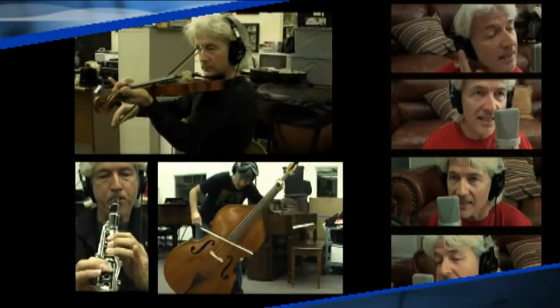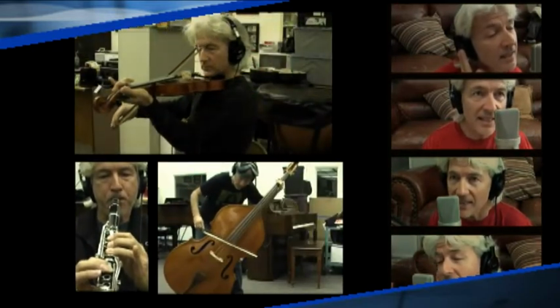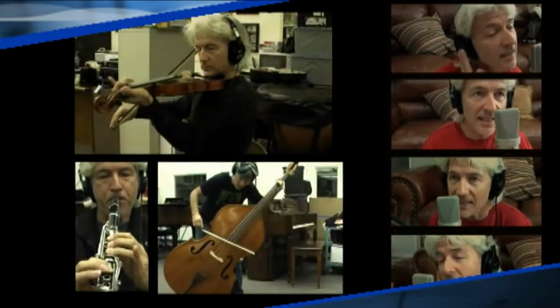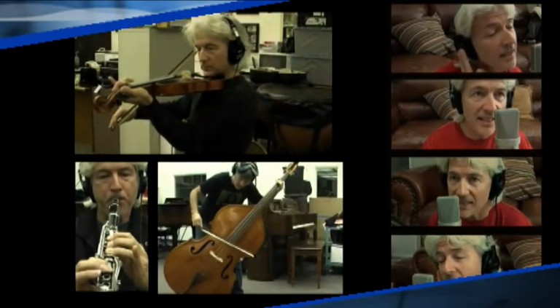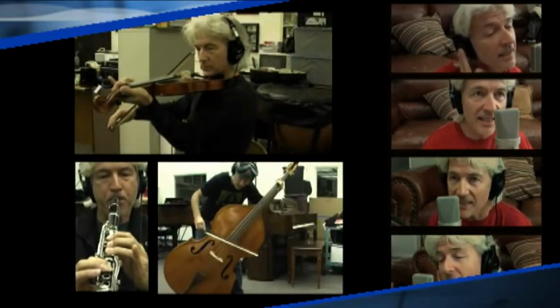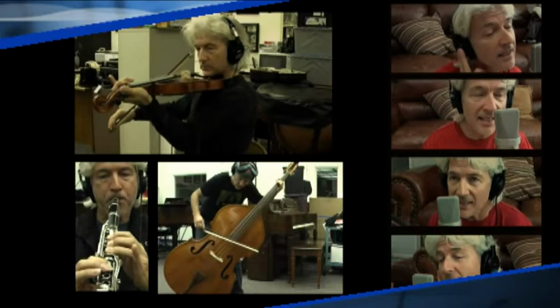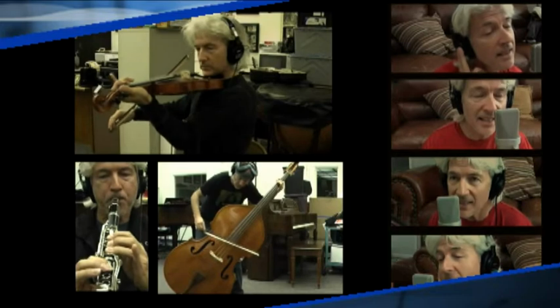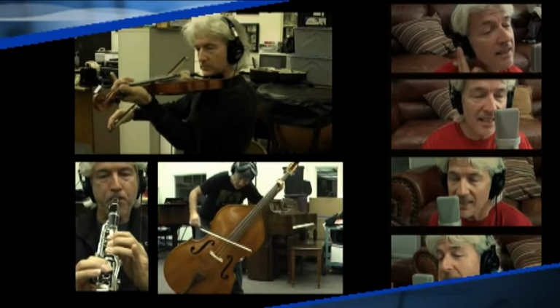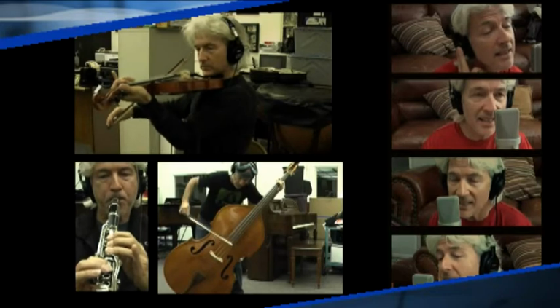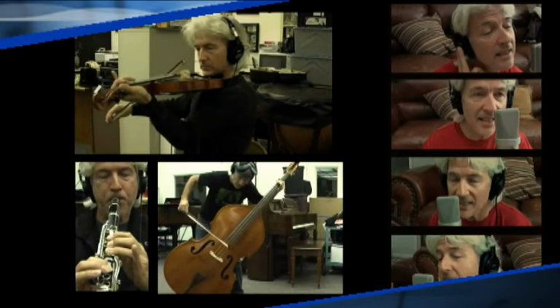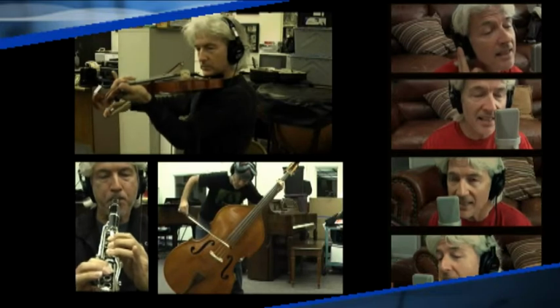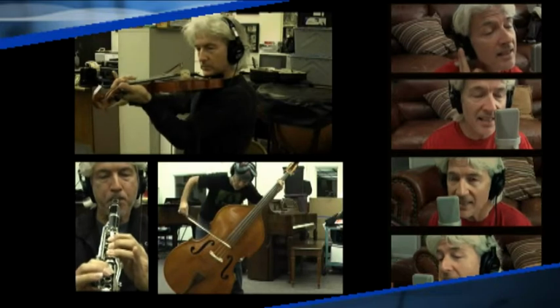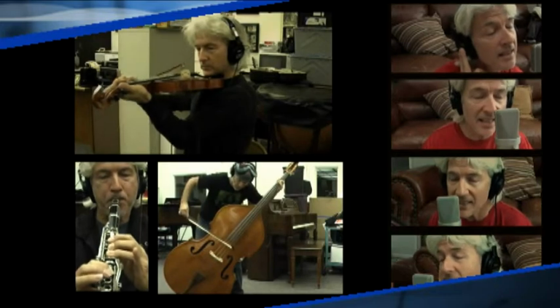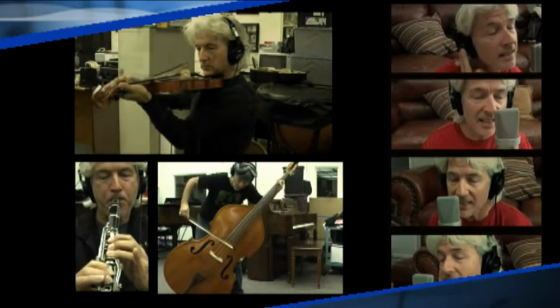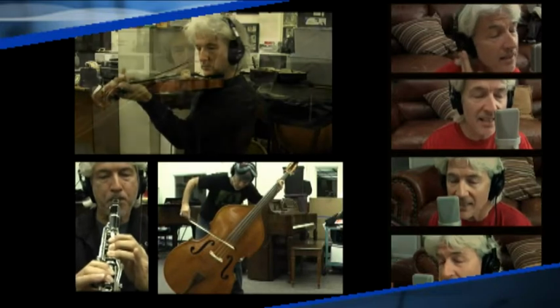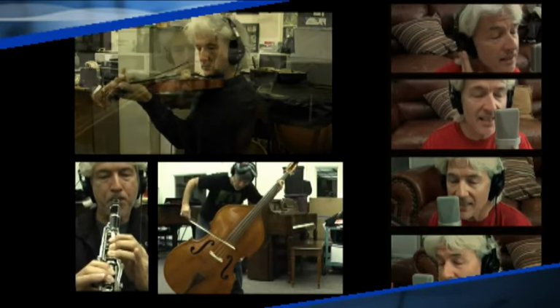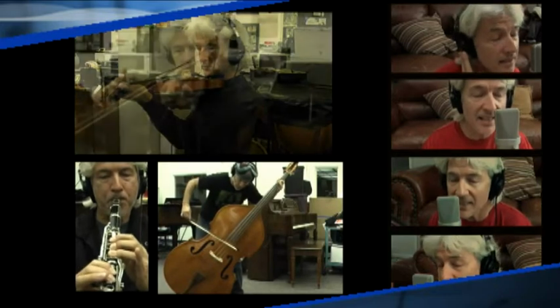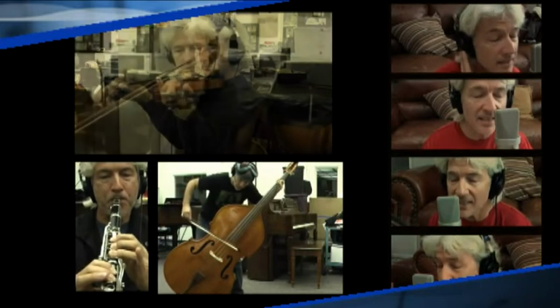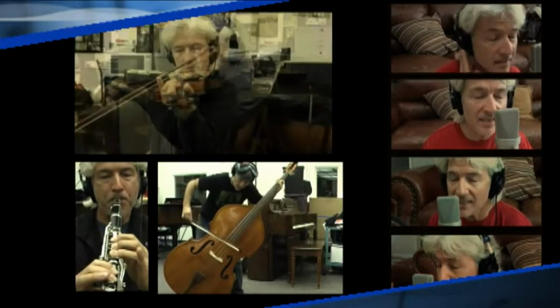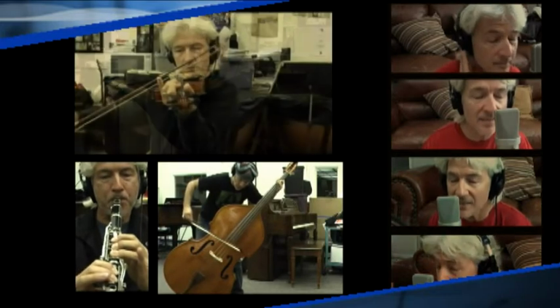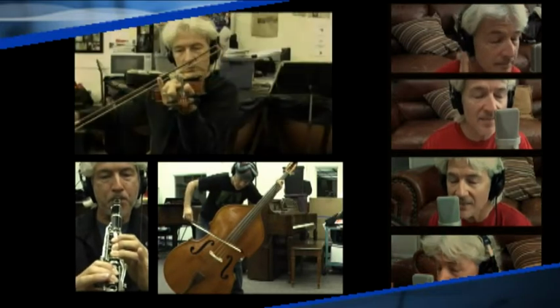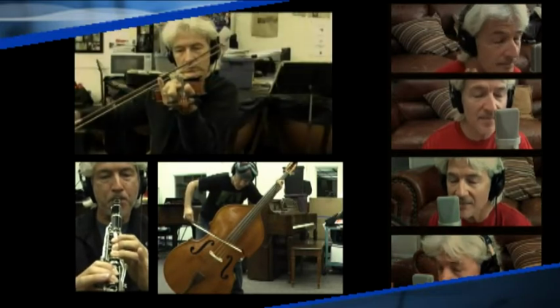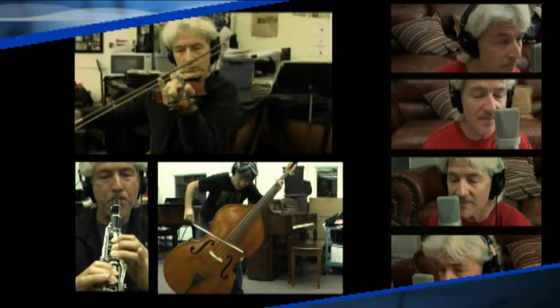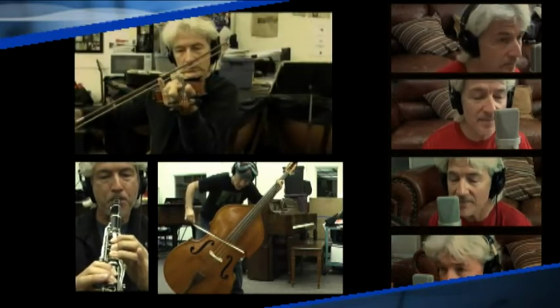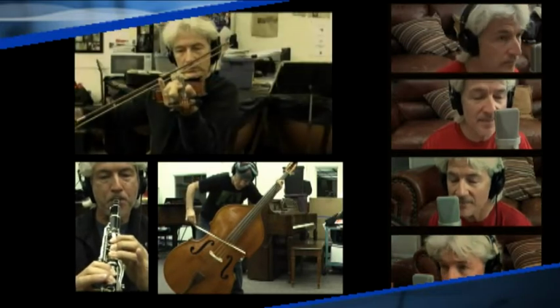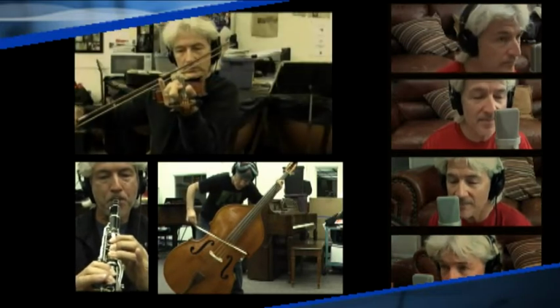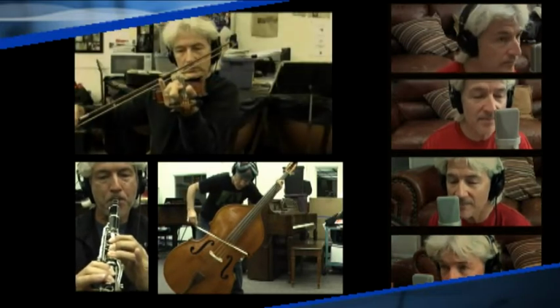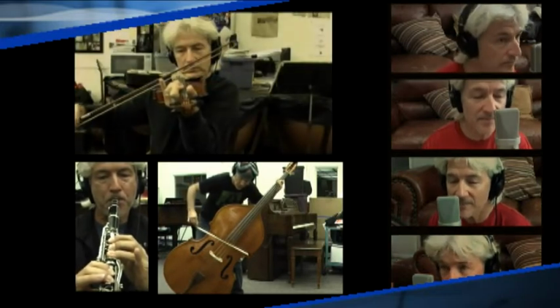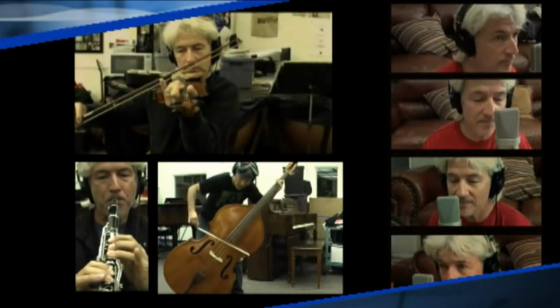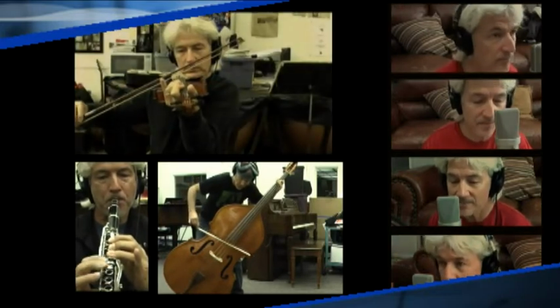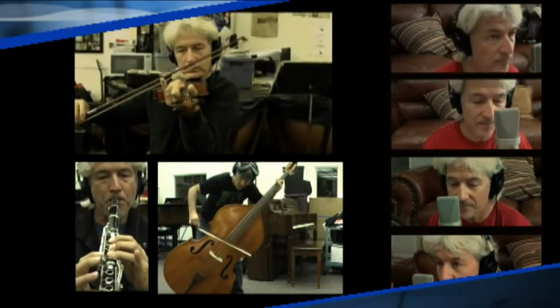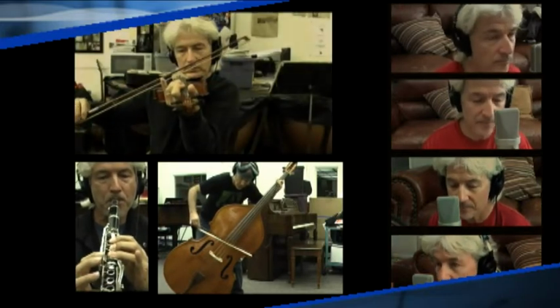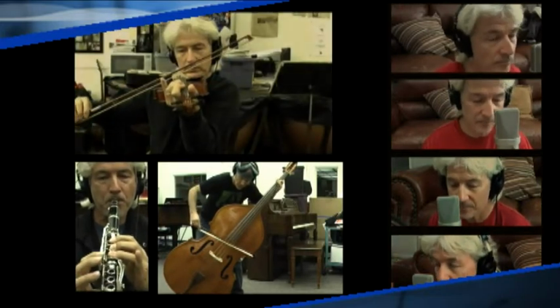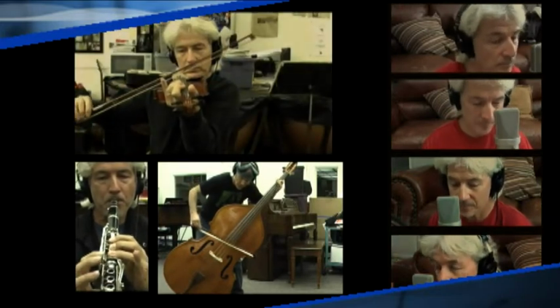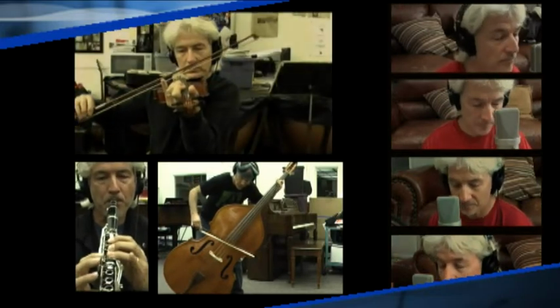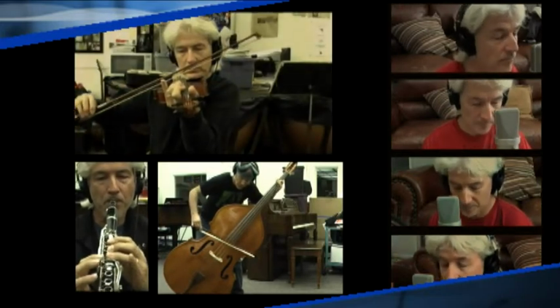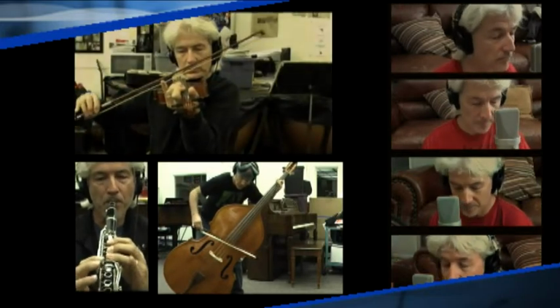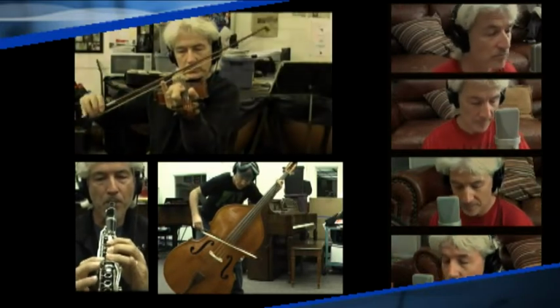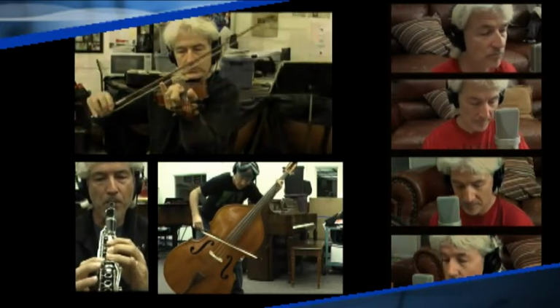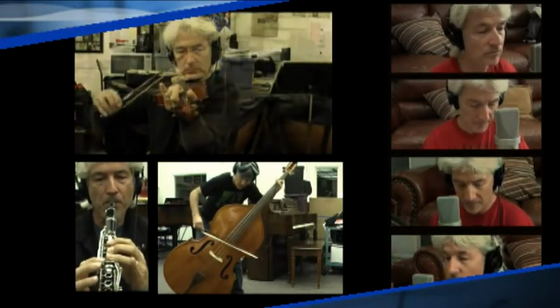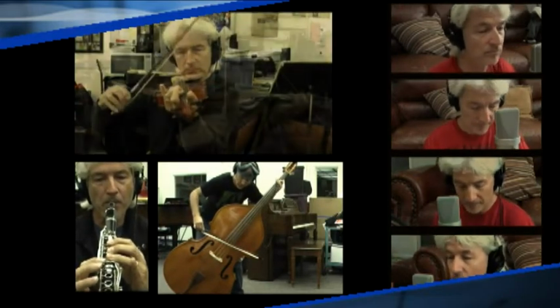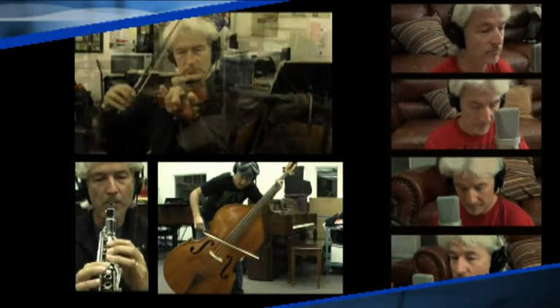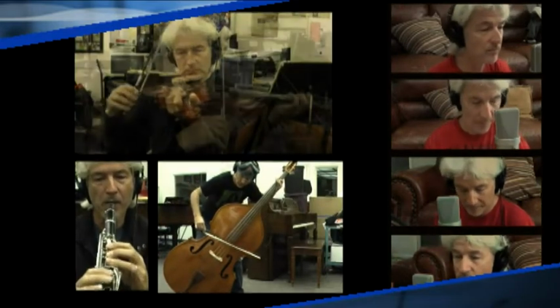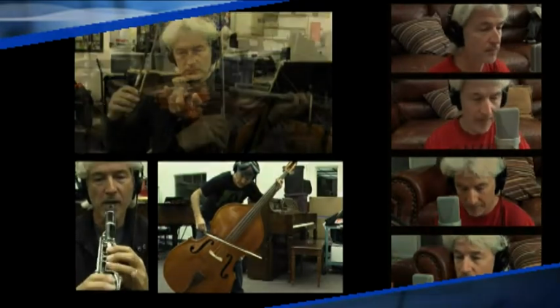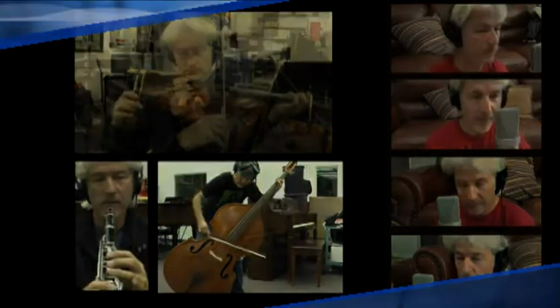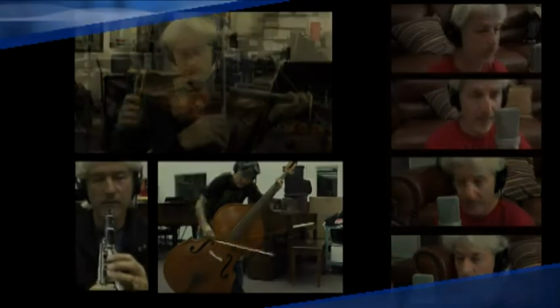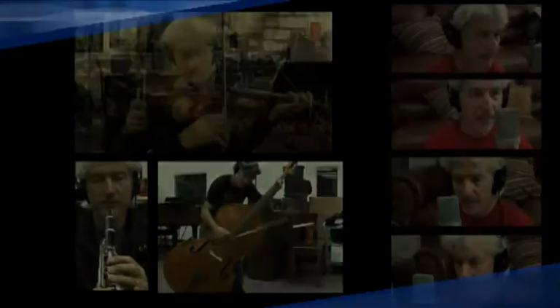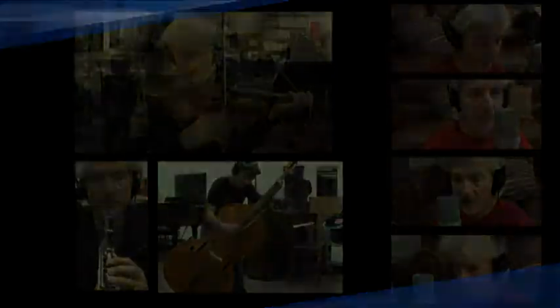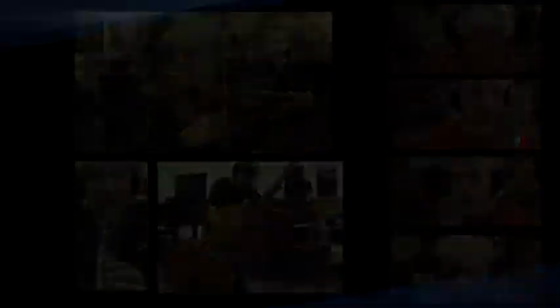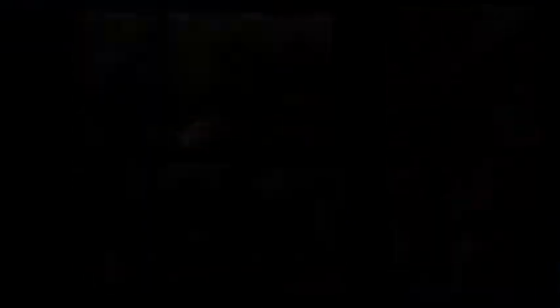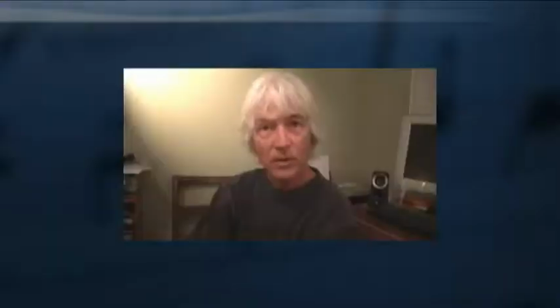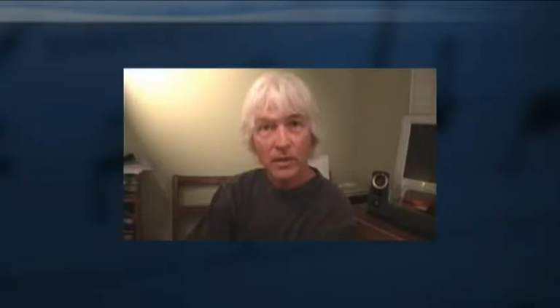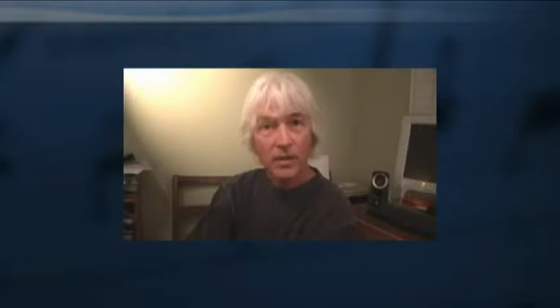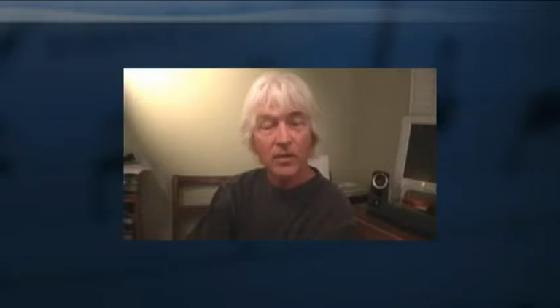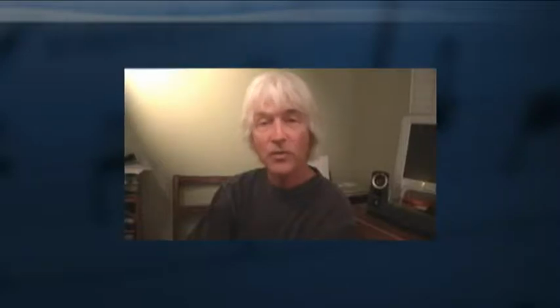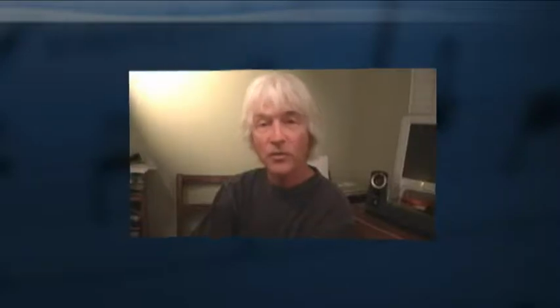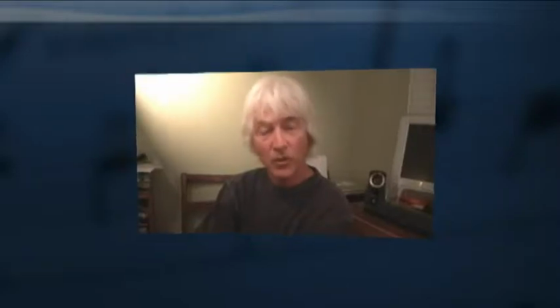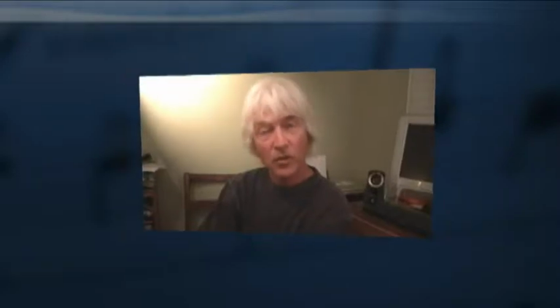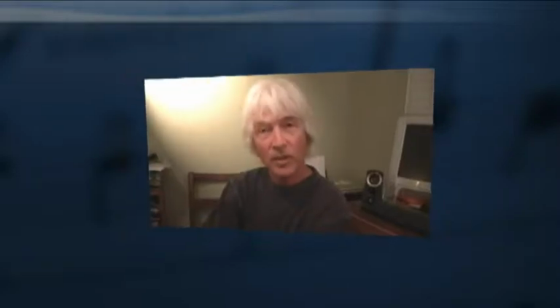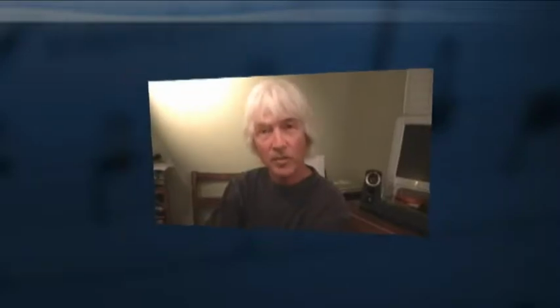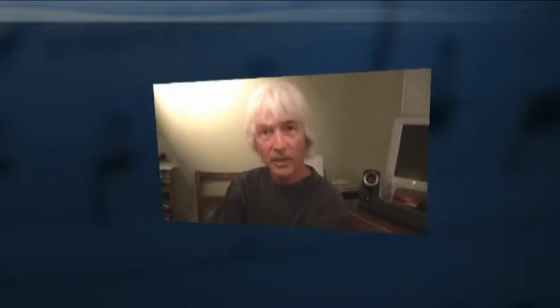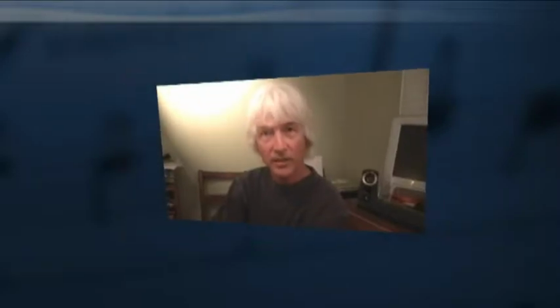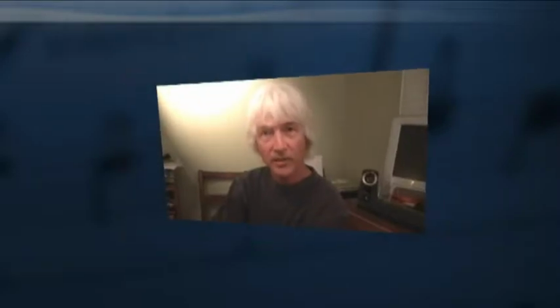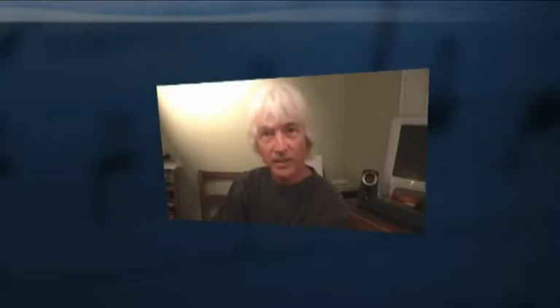First and foremost, you need a great song. Really, a great song is just a song that you wrote that you thoroughly believe in.